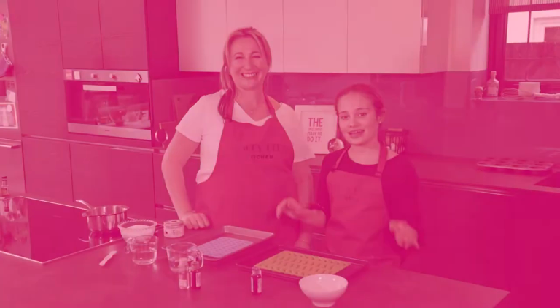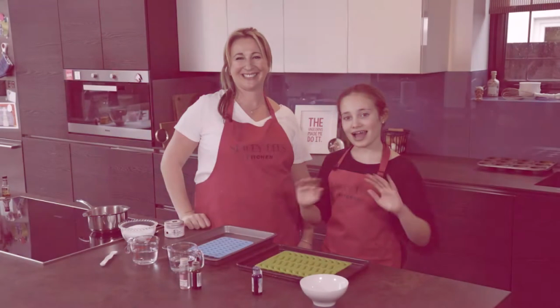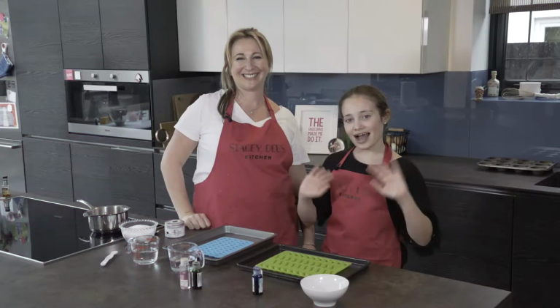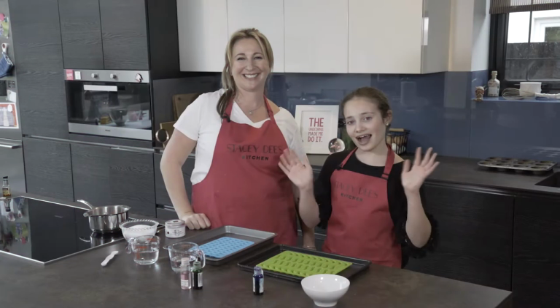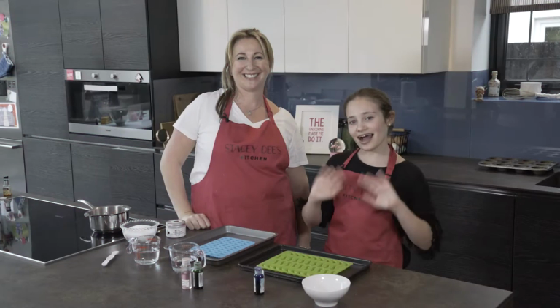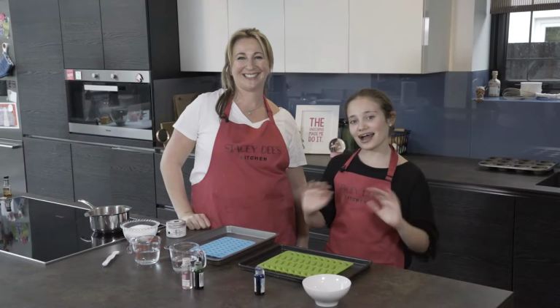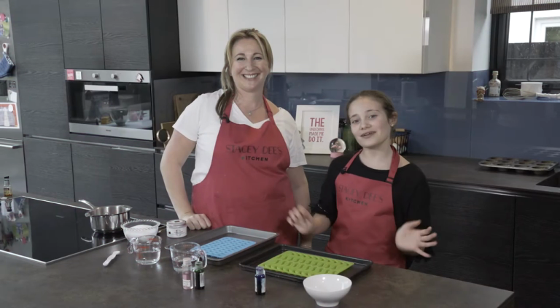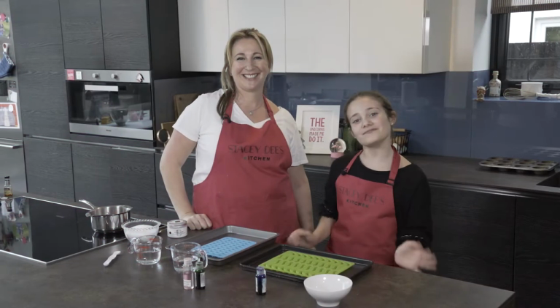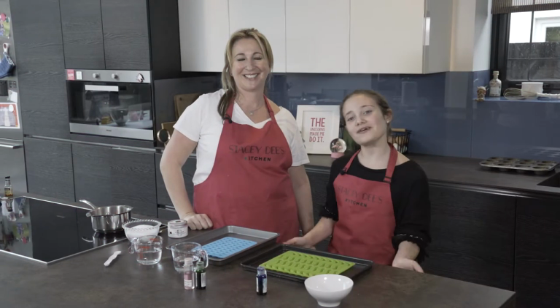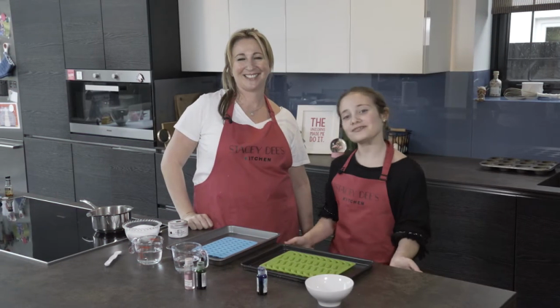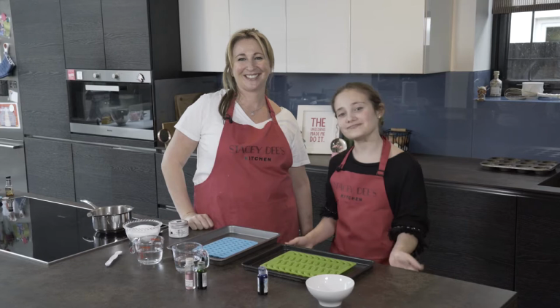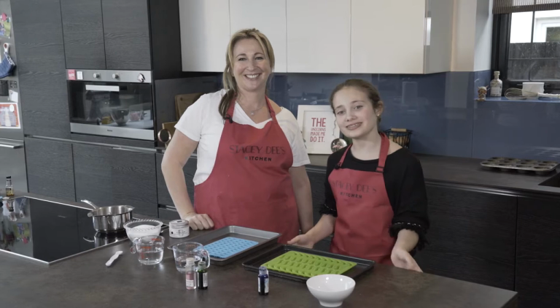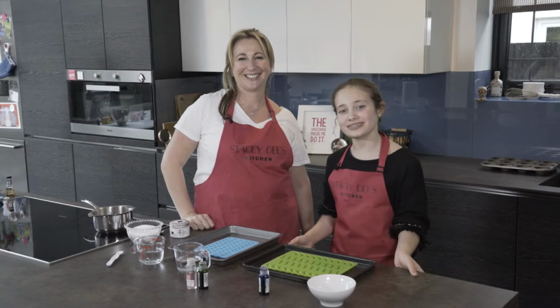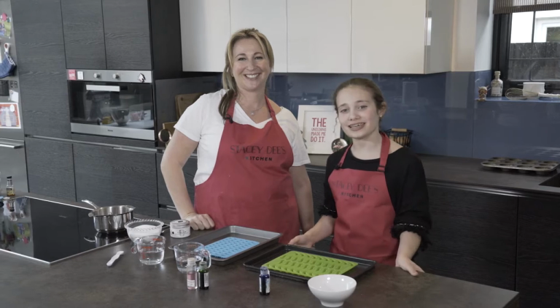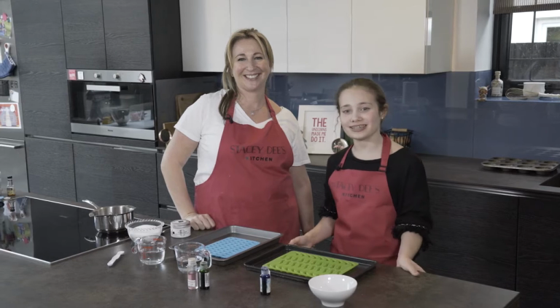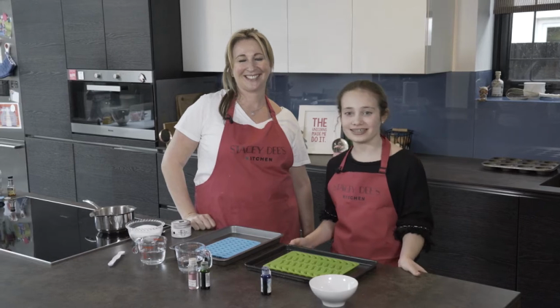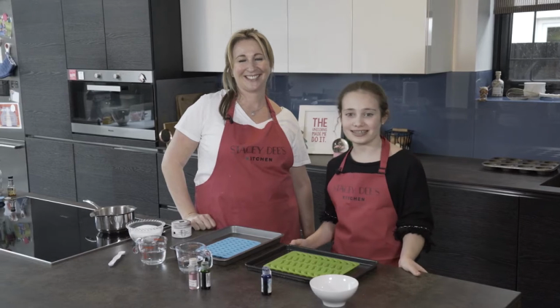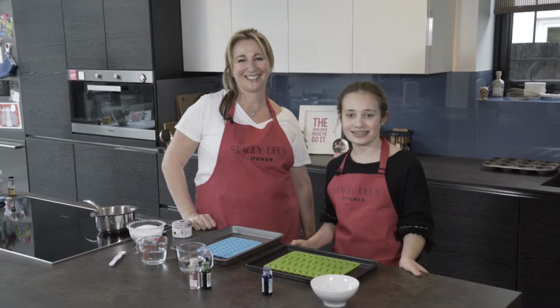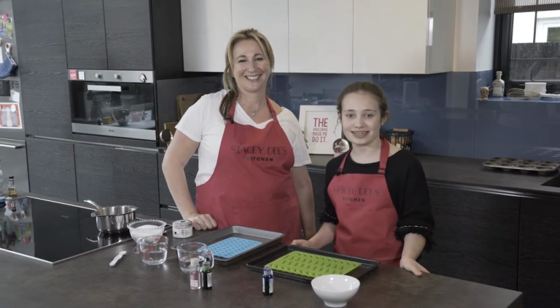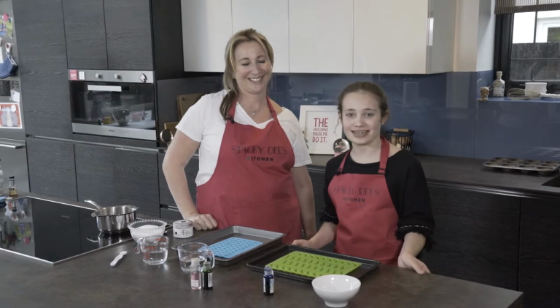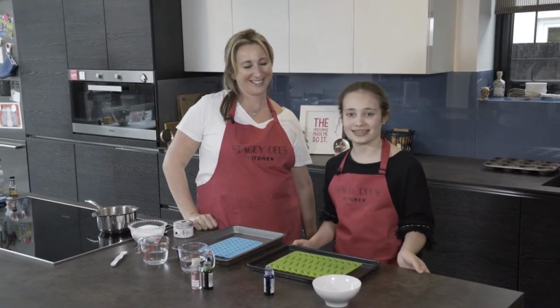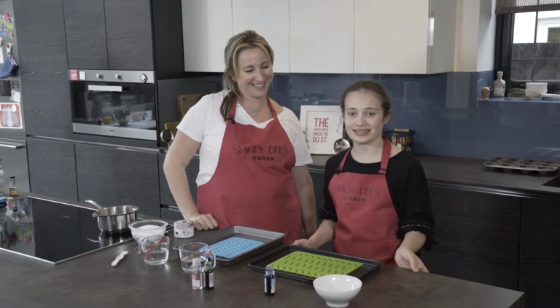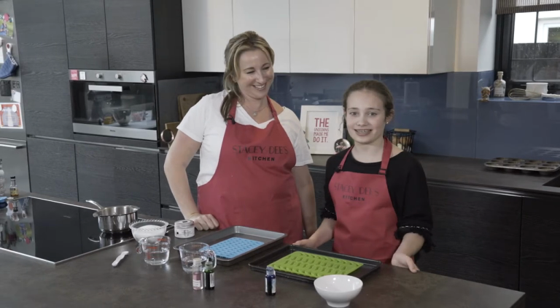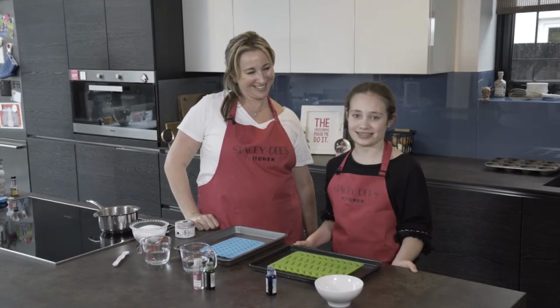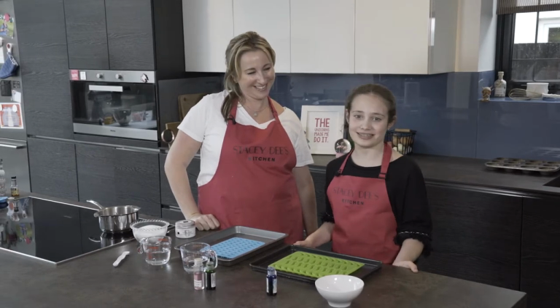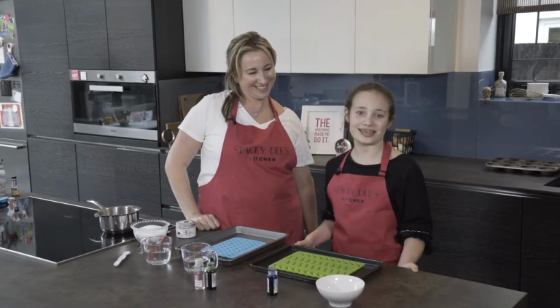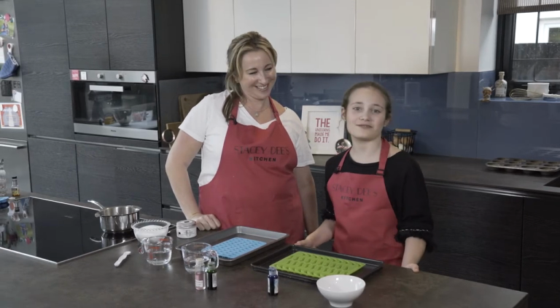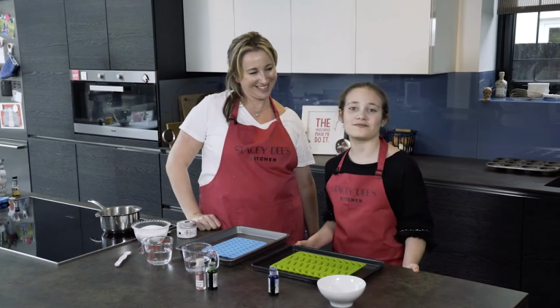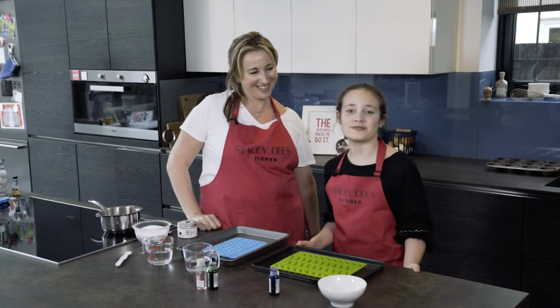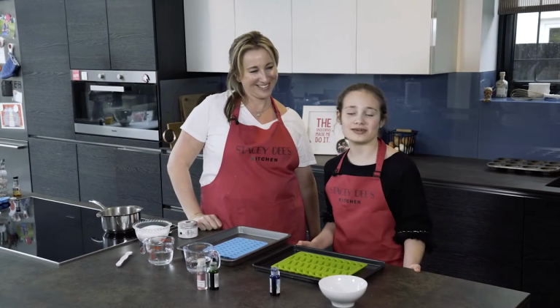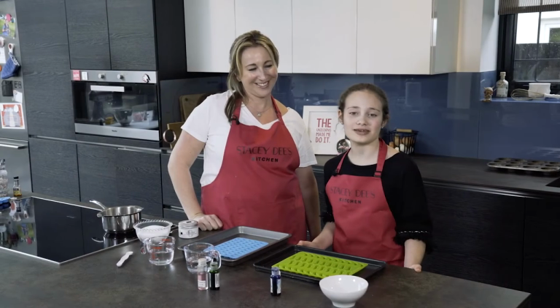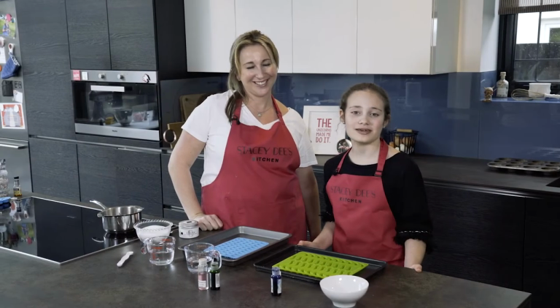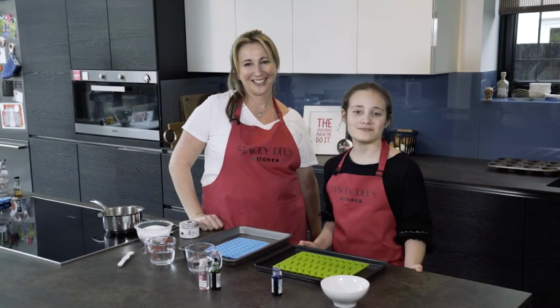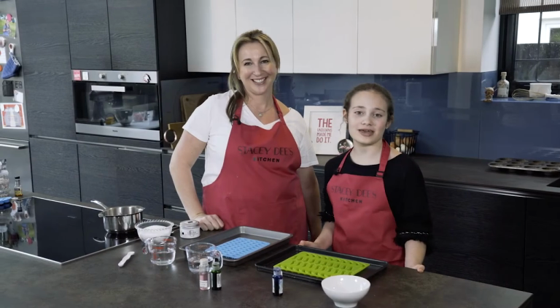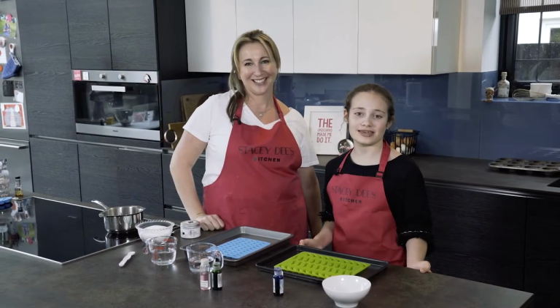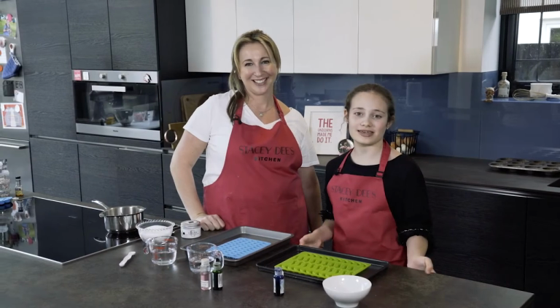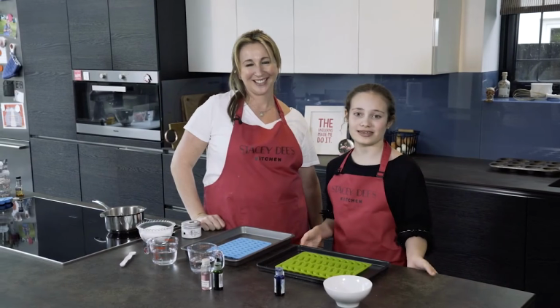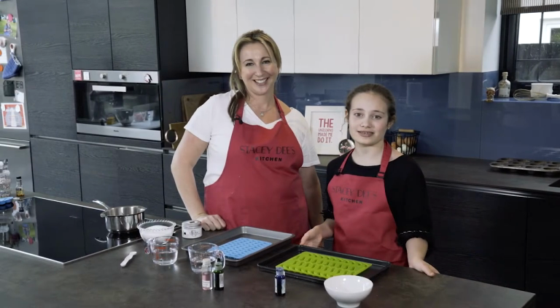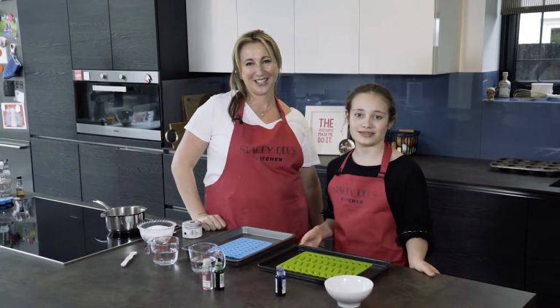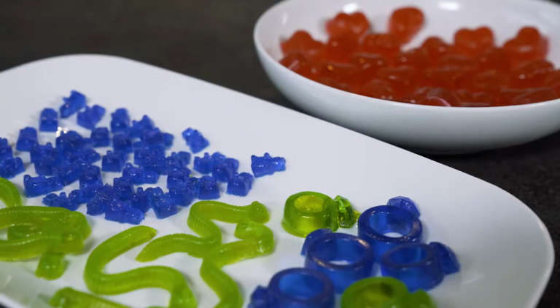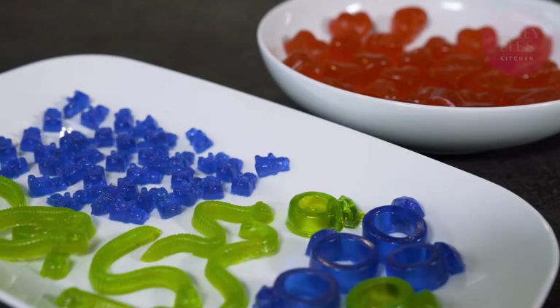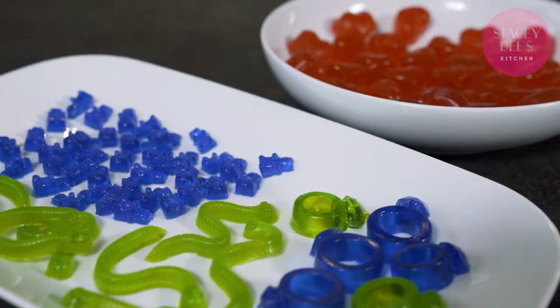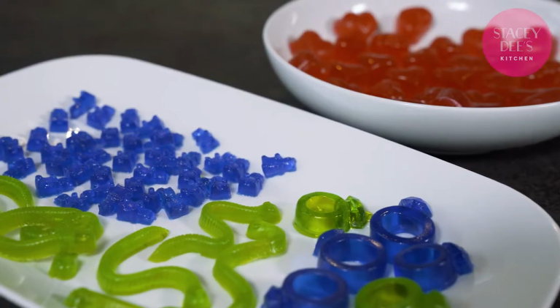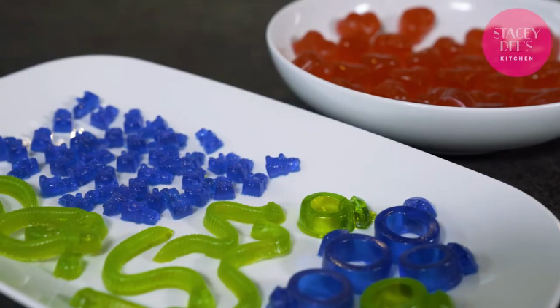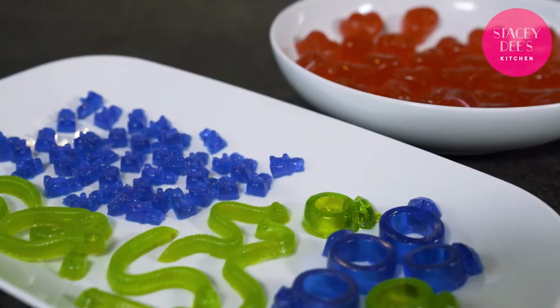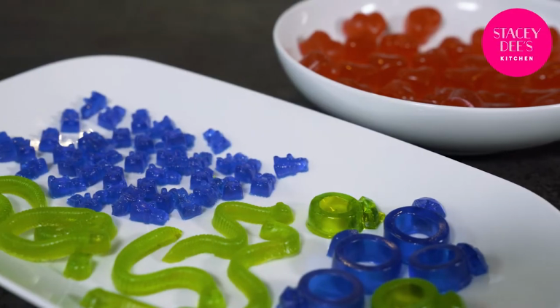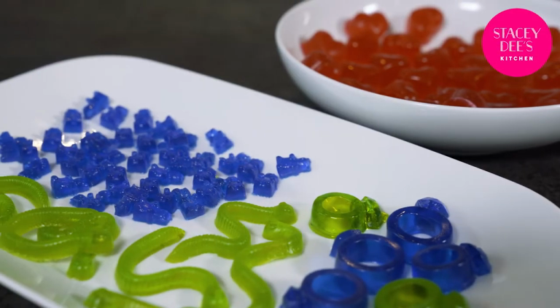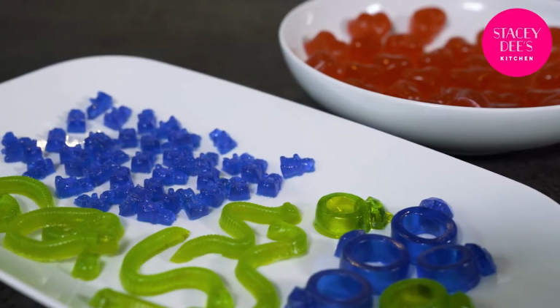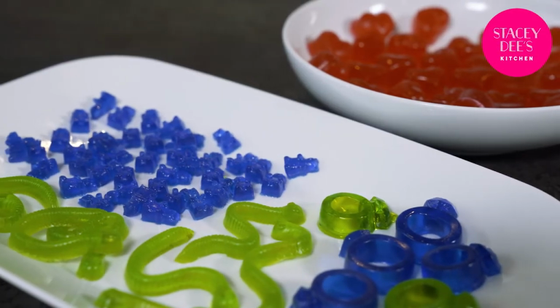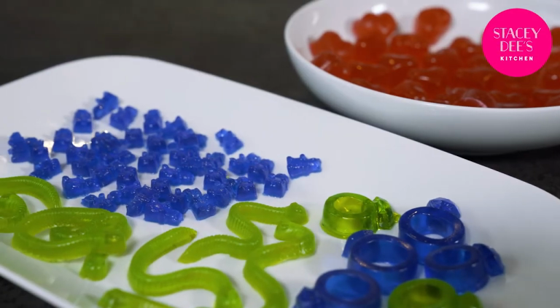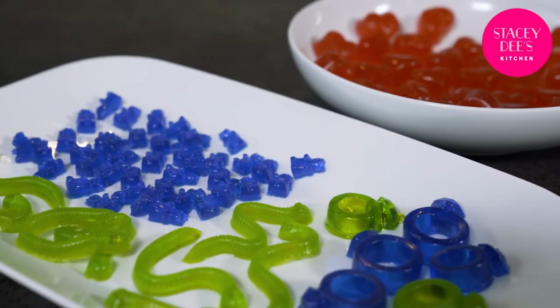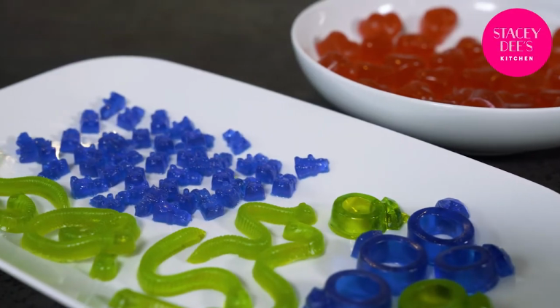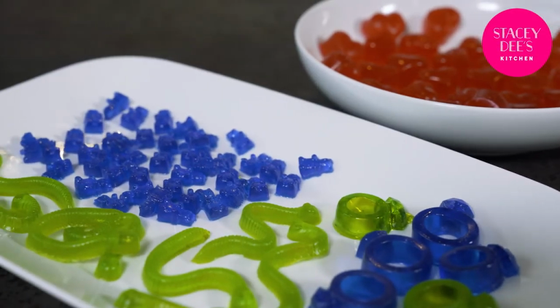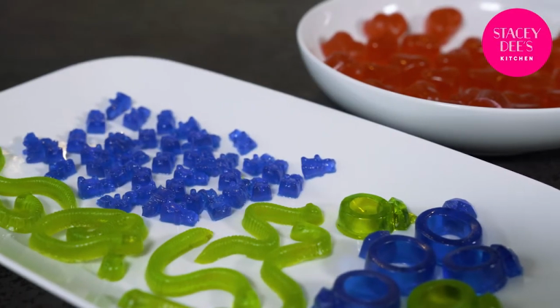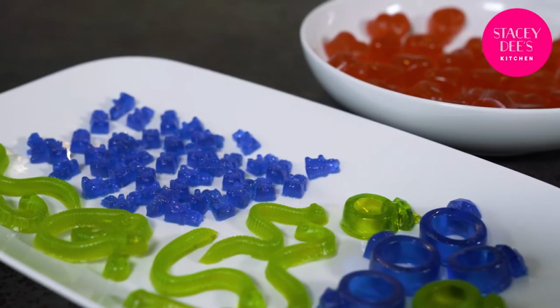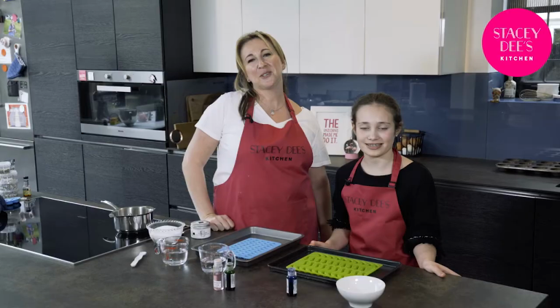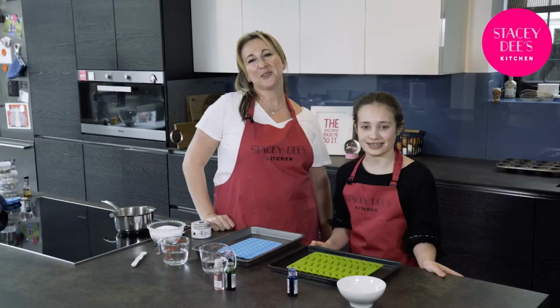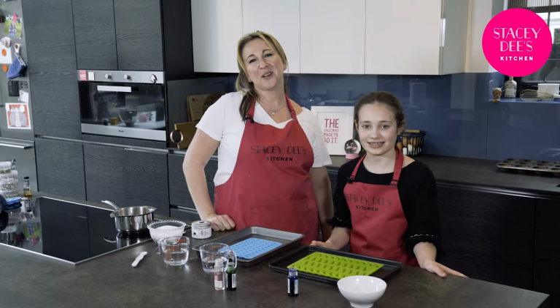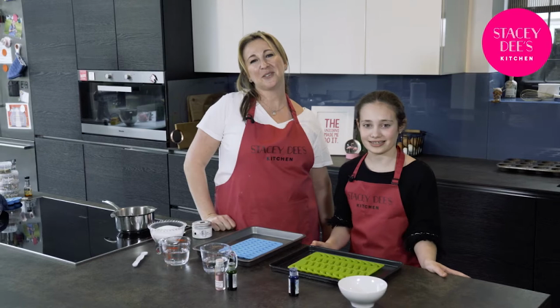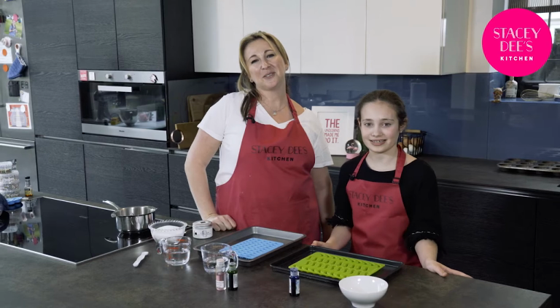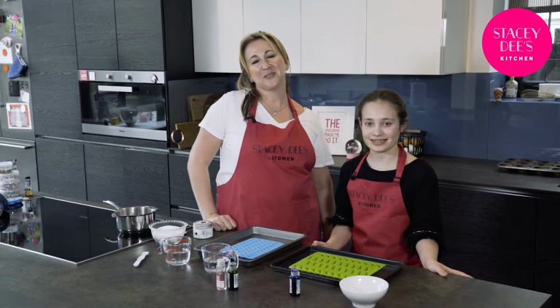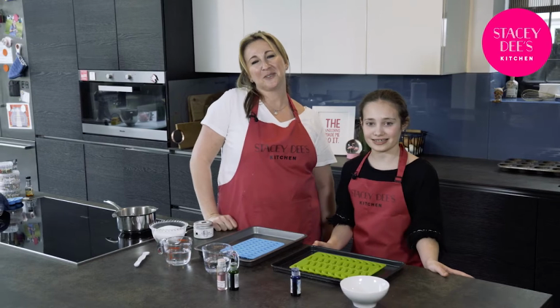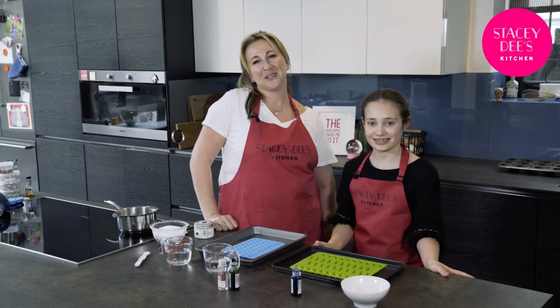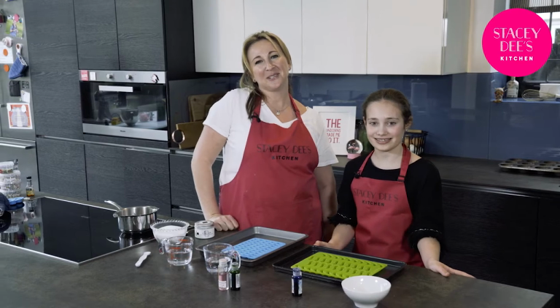Hi, welcome to Stacey Dee's kitchen and today we'll be making super cool jelly sweets. Hope you enjoy our tutorial.